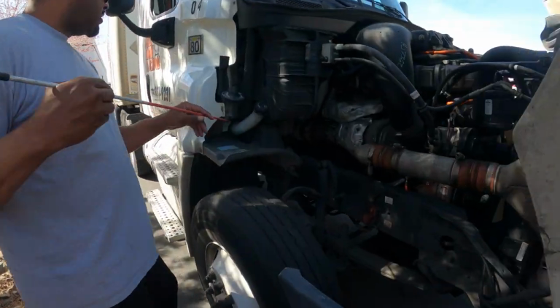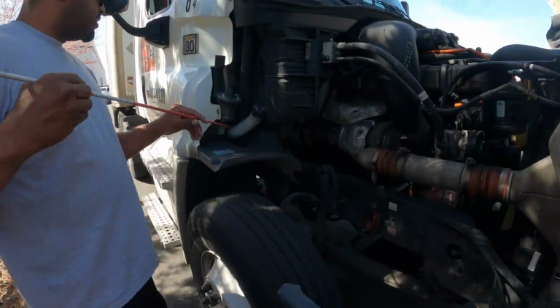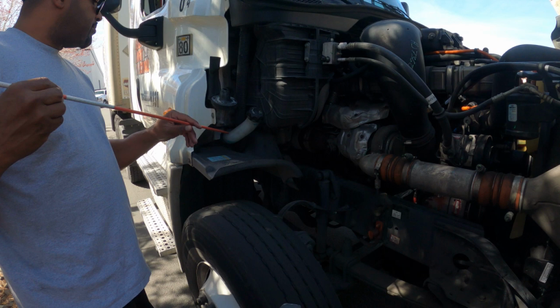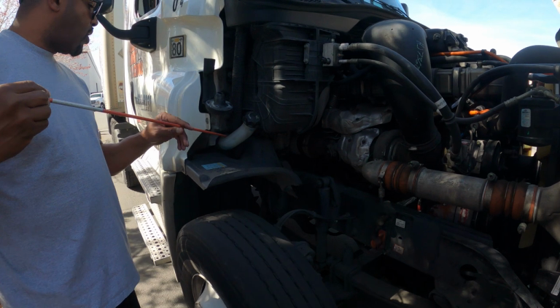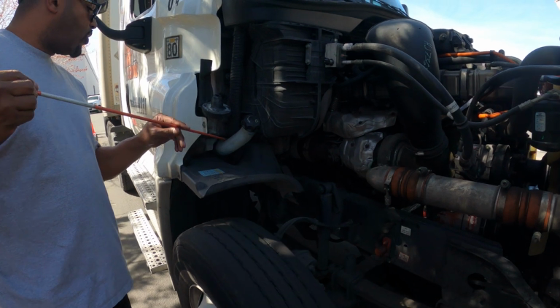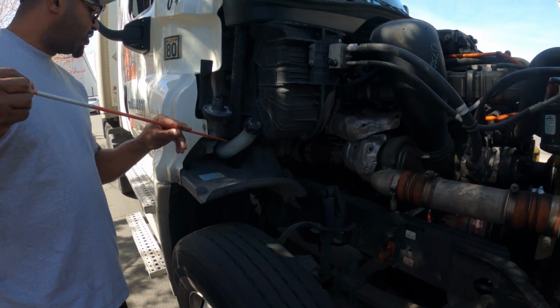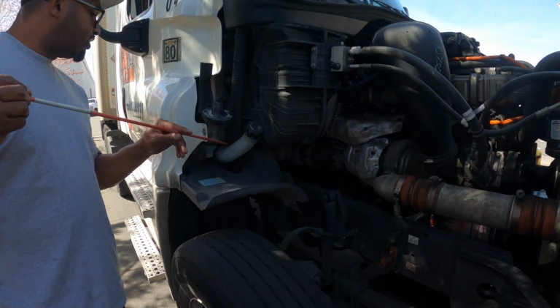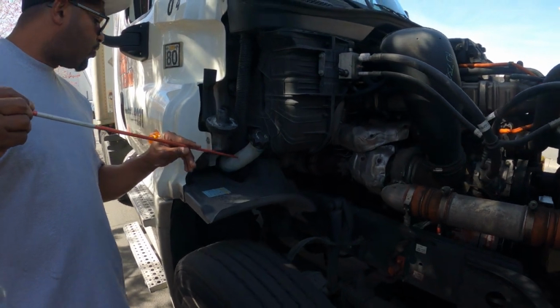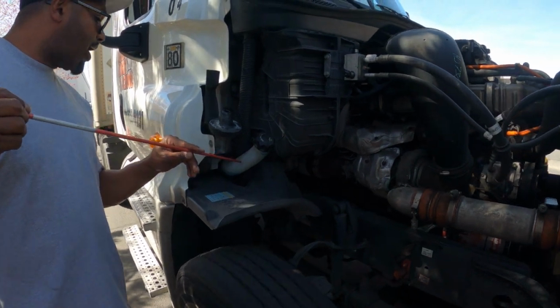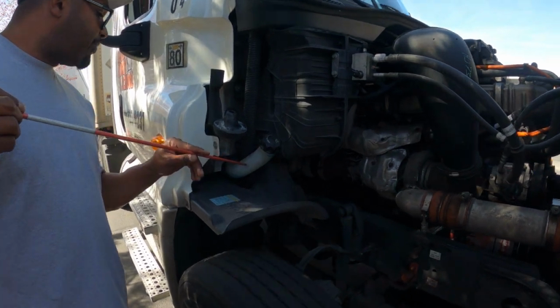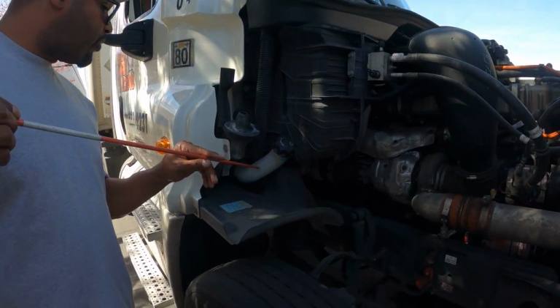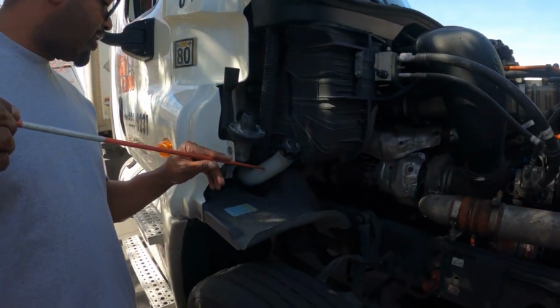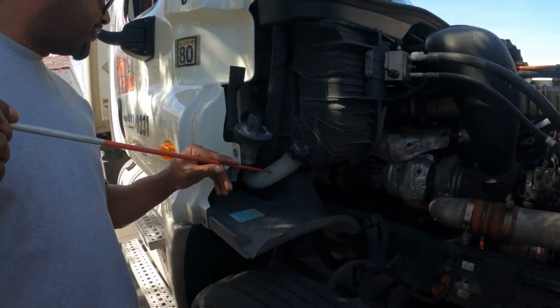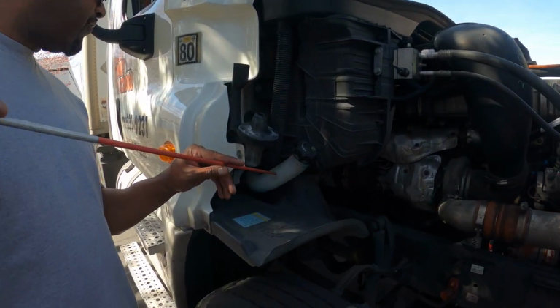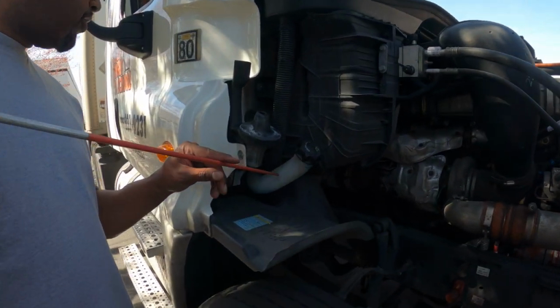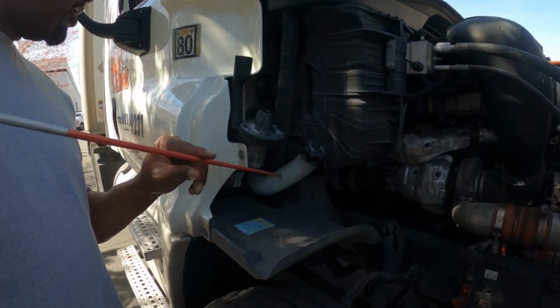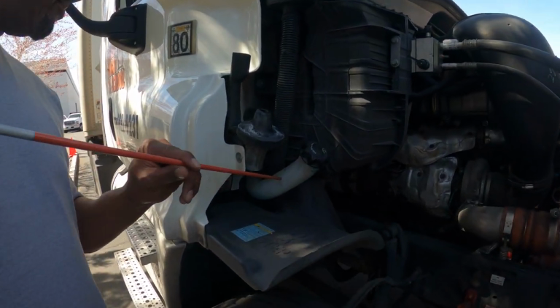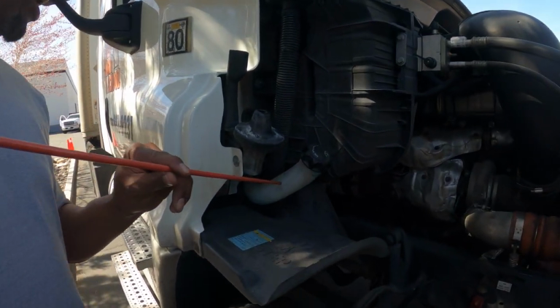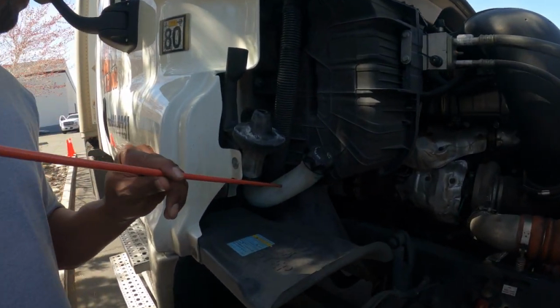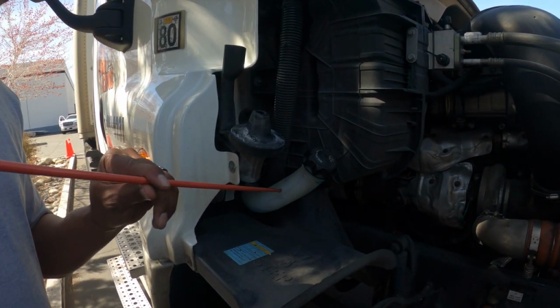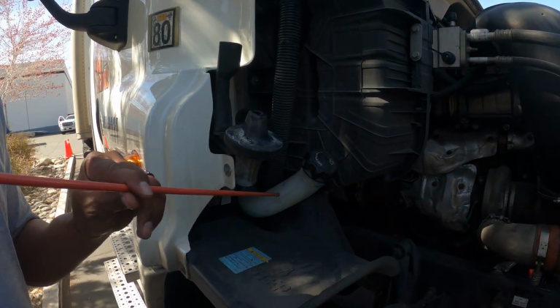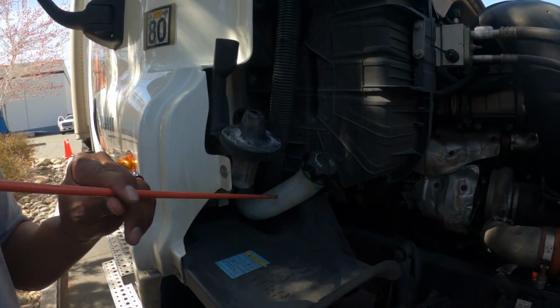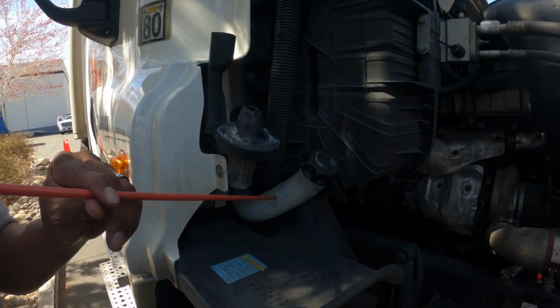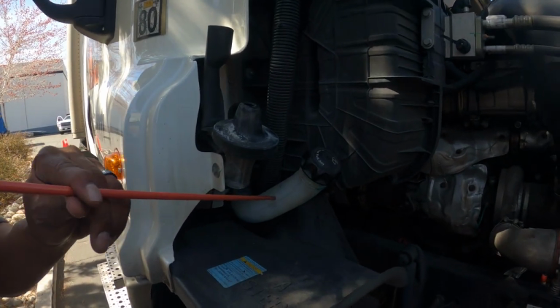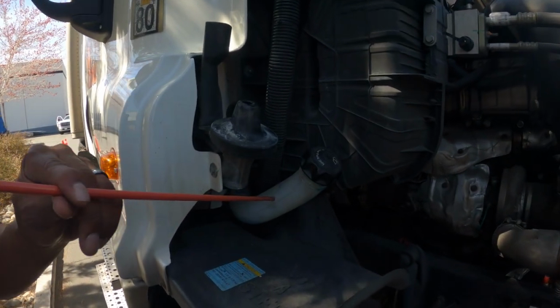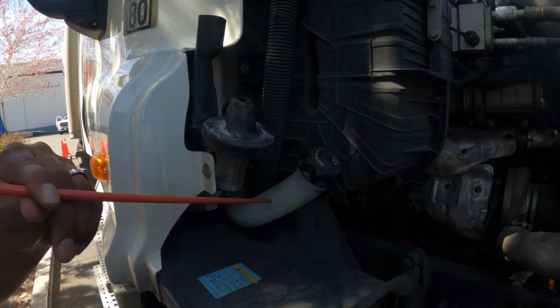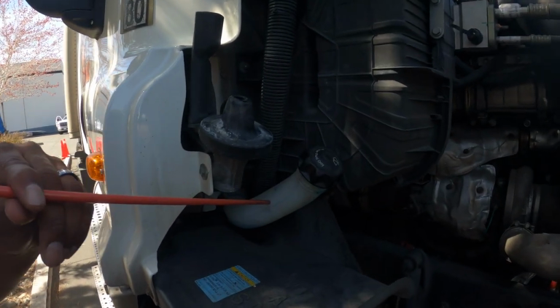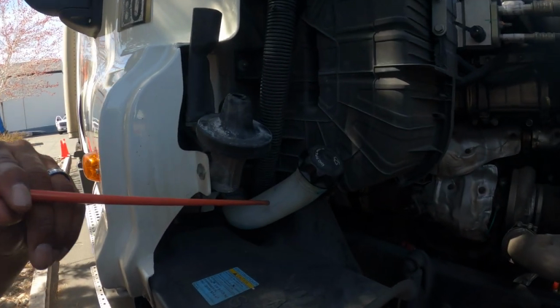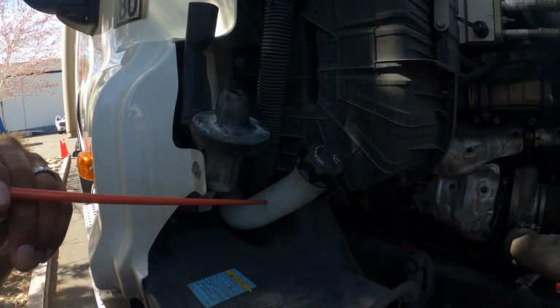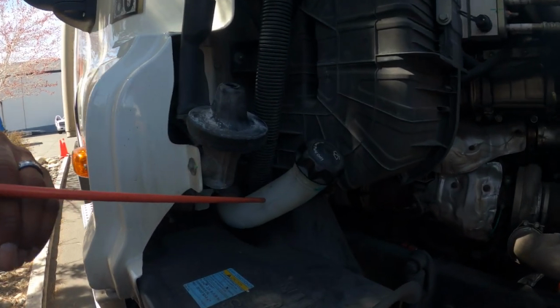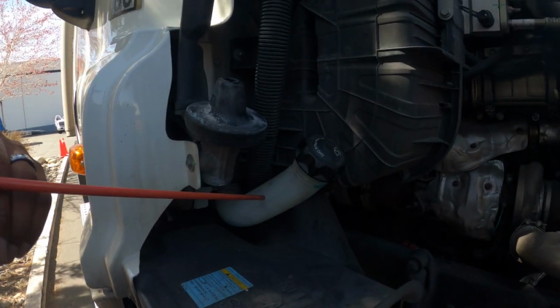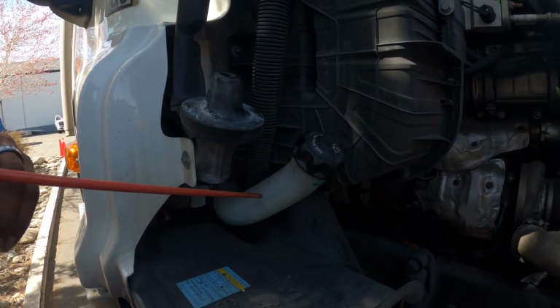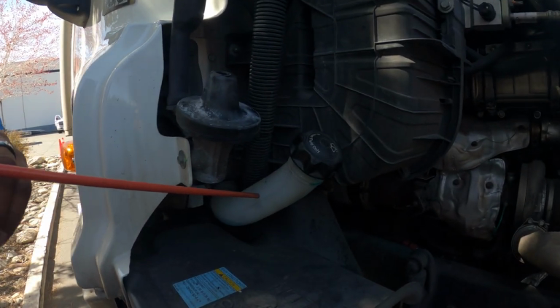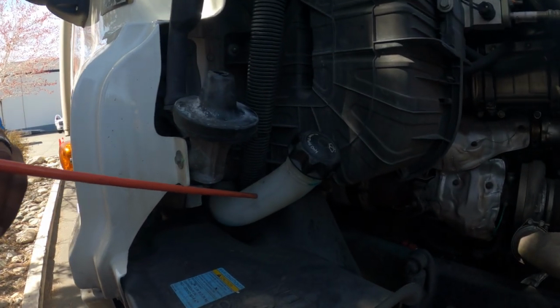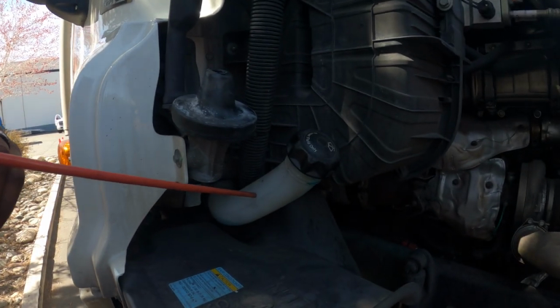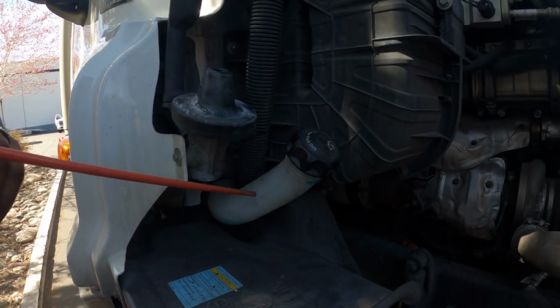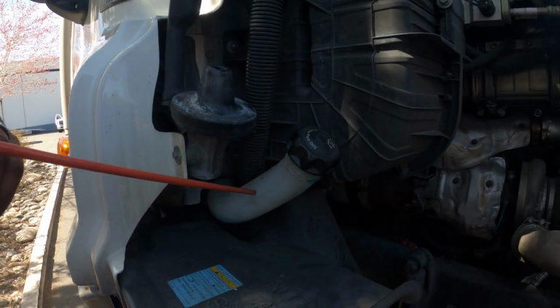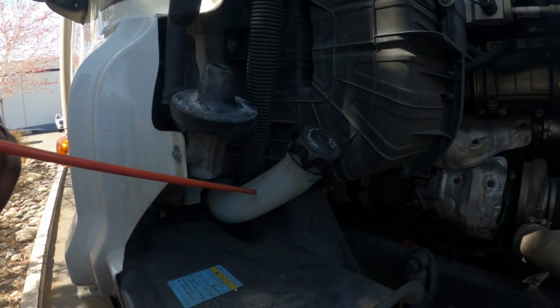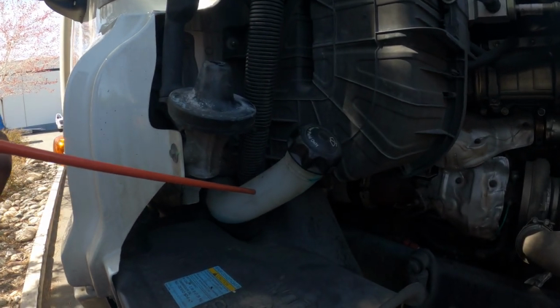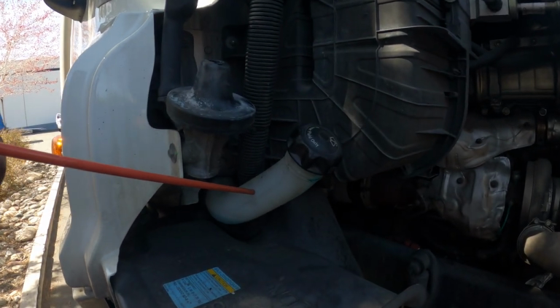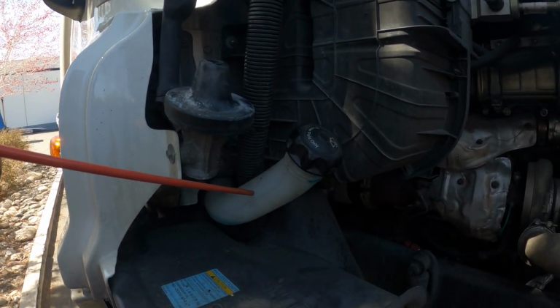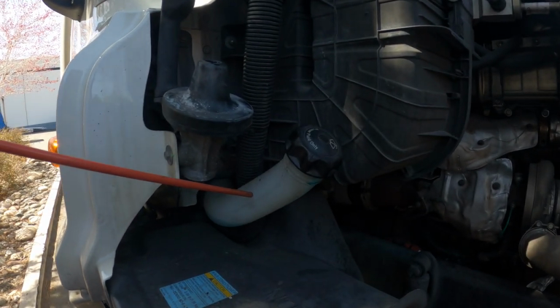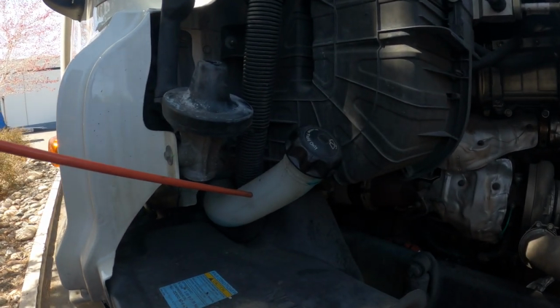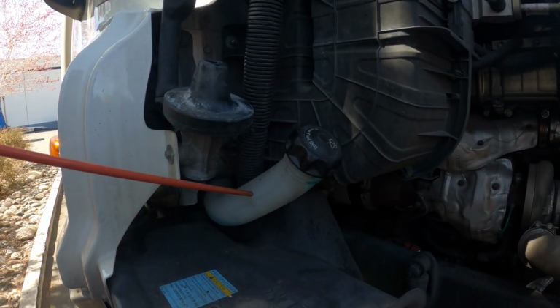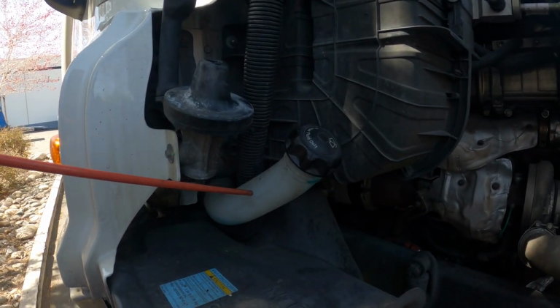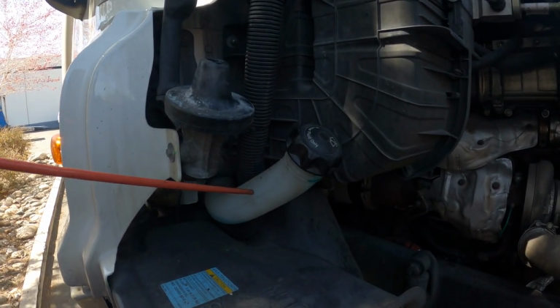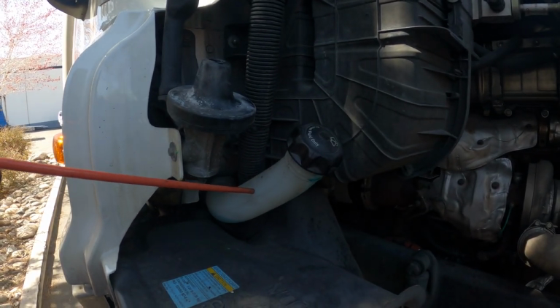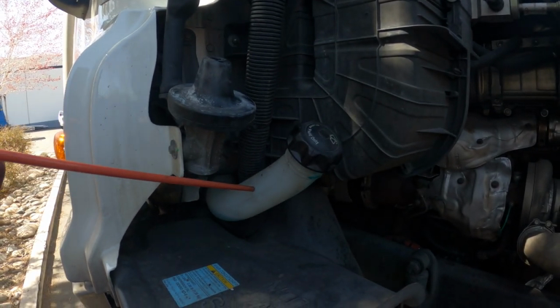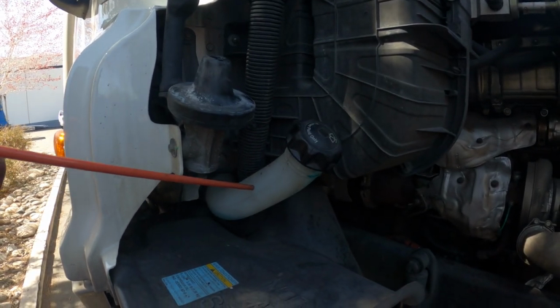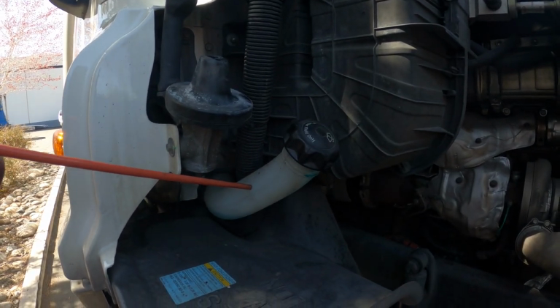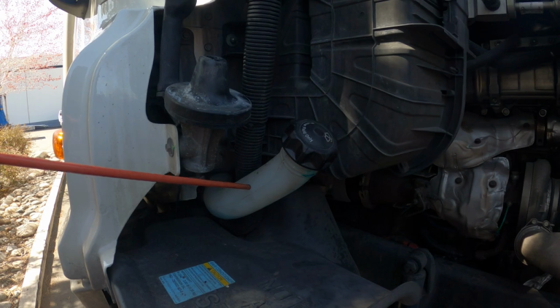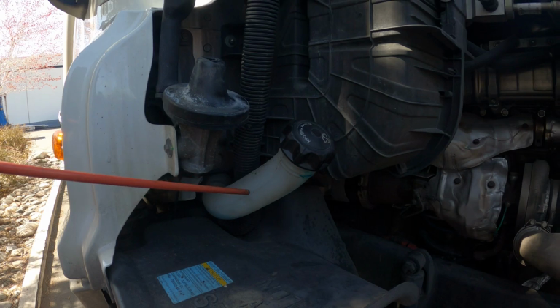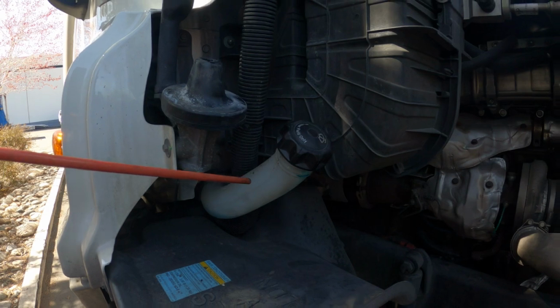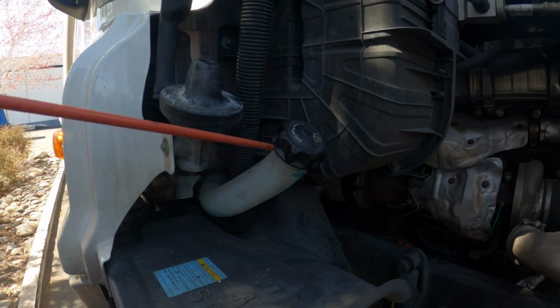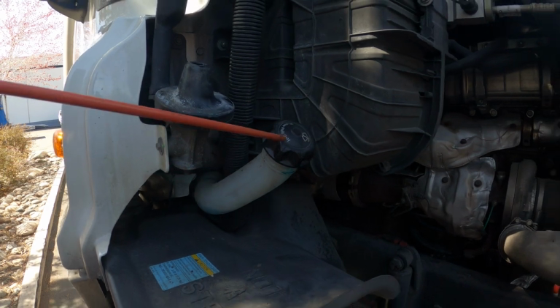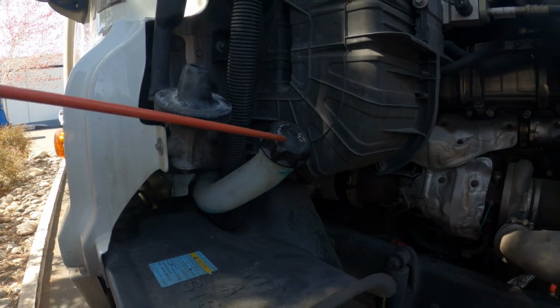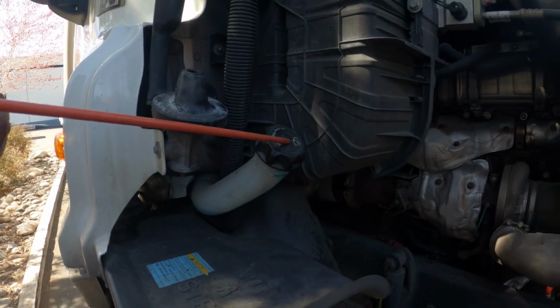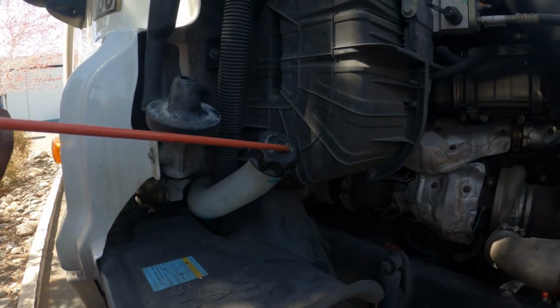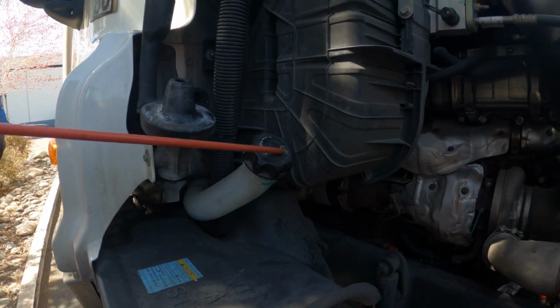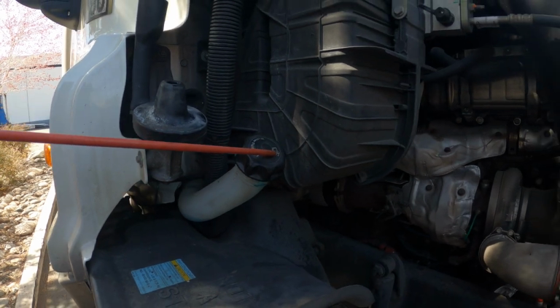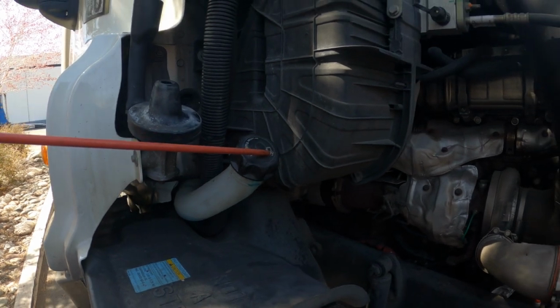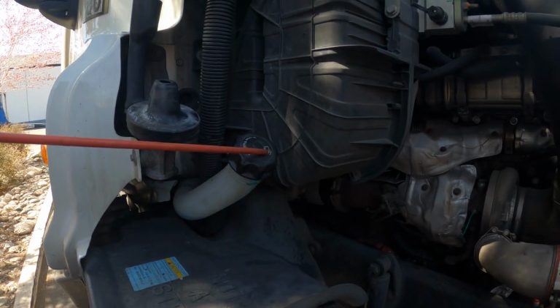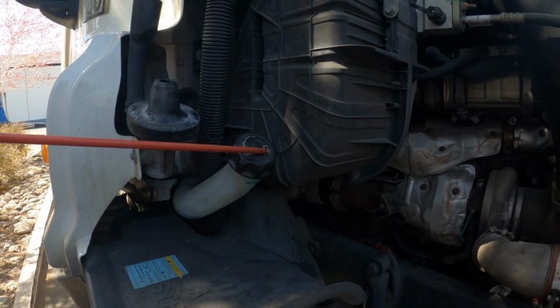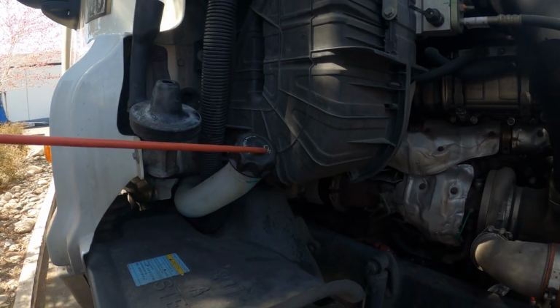My windshield wiper reservoir — properly mounted and secure, it's not cracked, not leaking, and my lid is secure and tight.